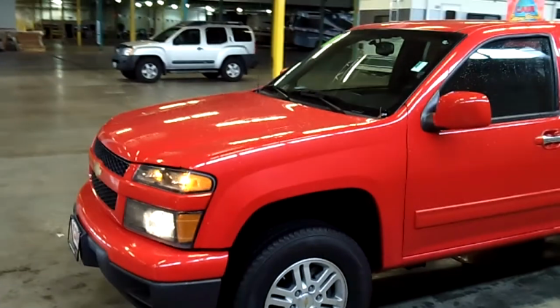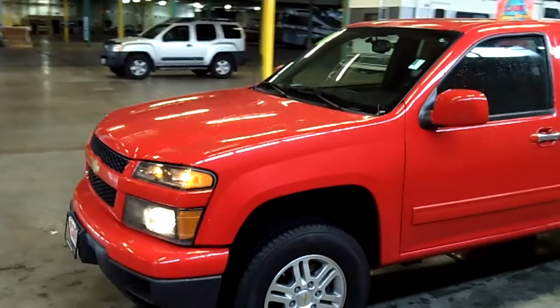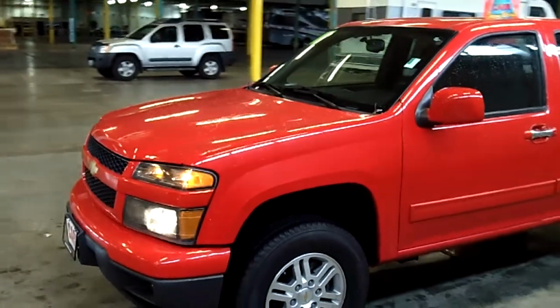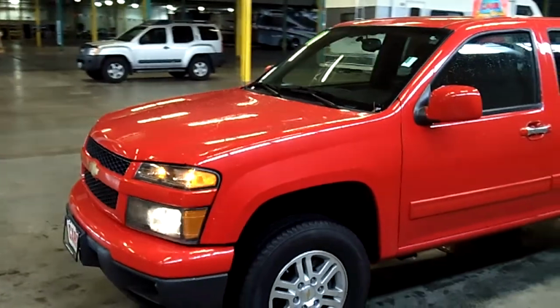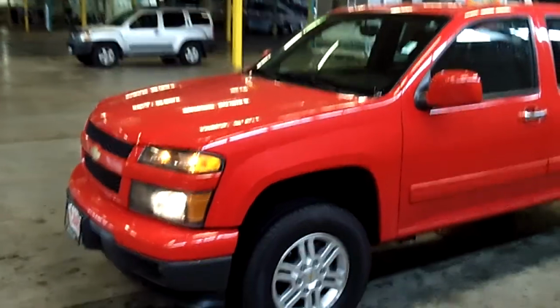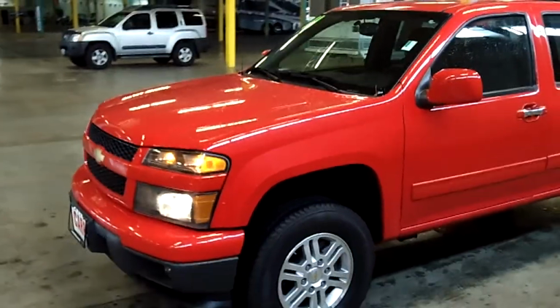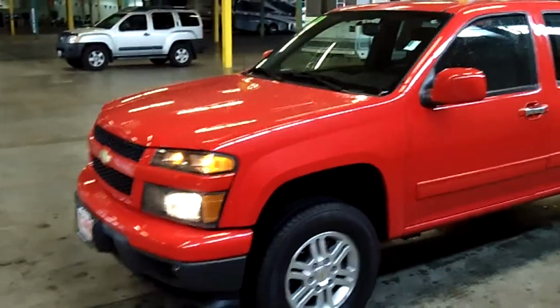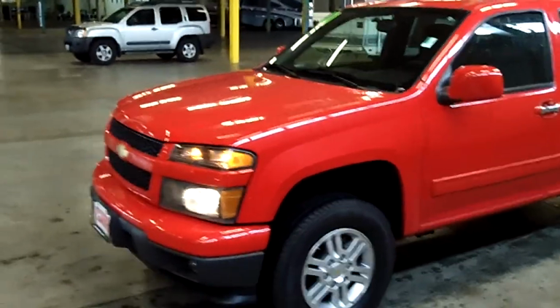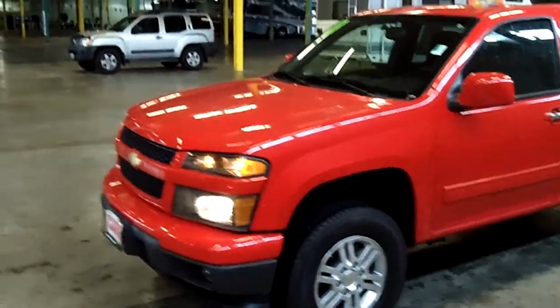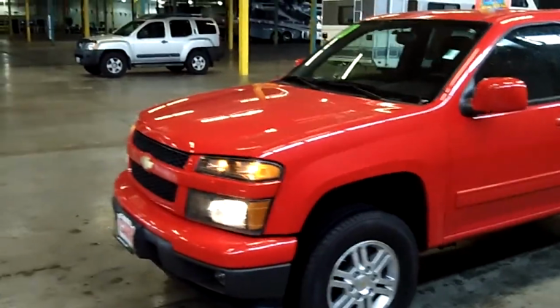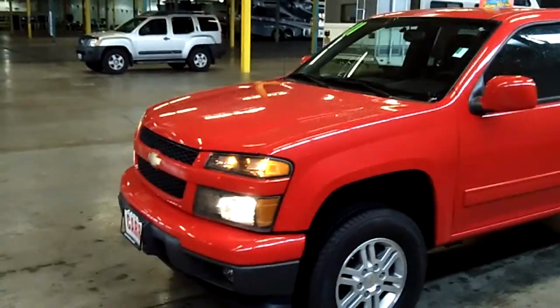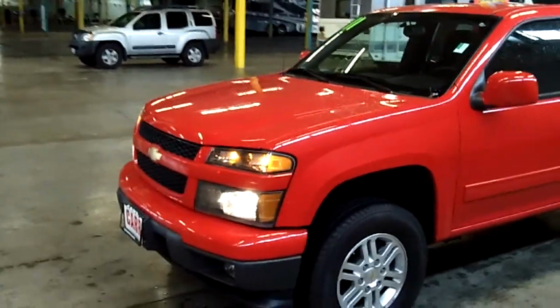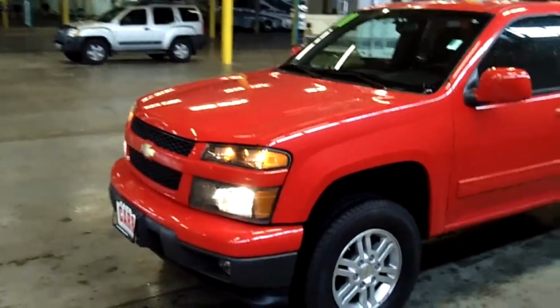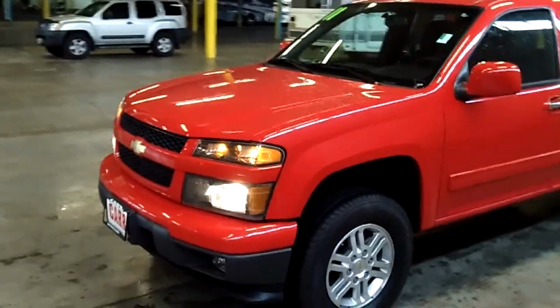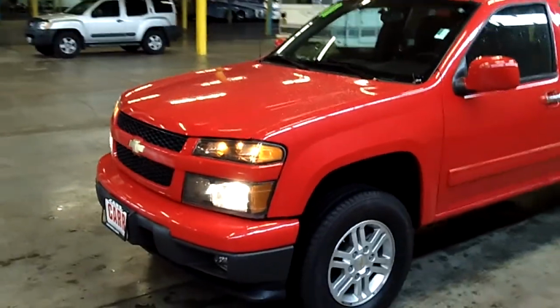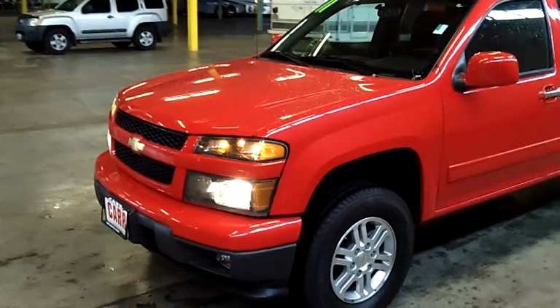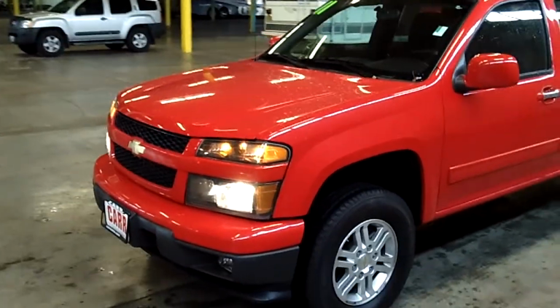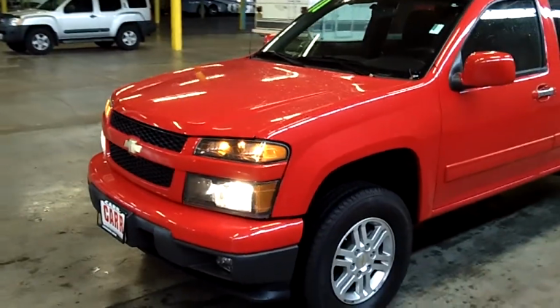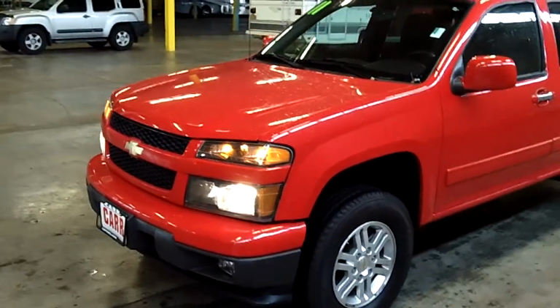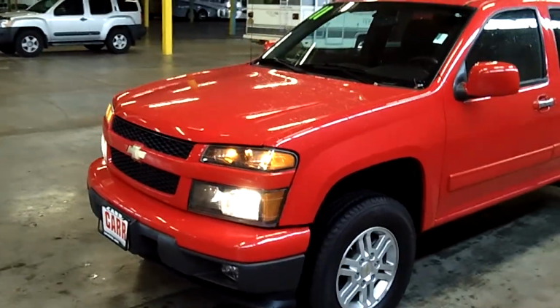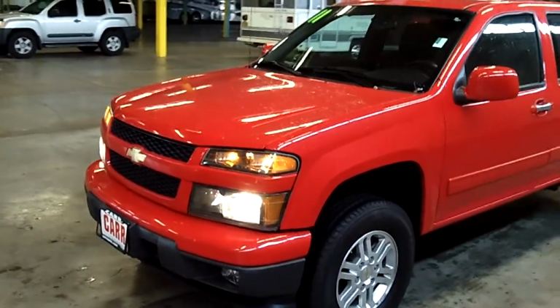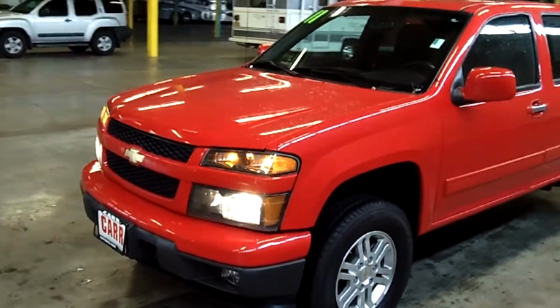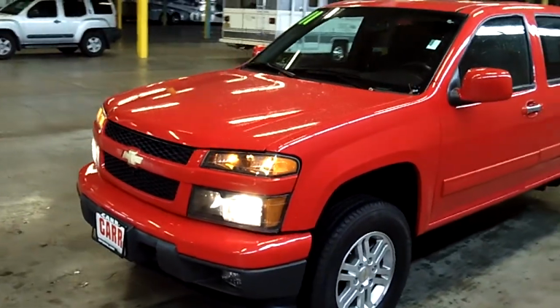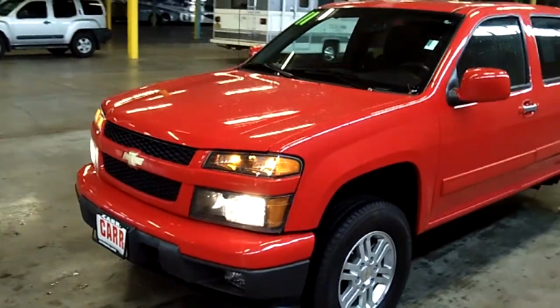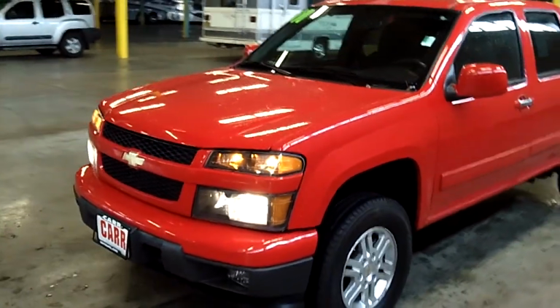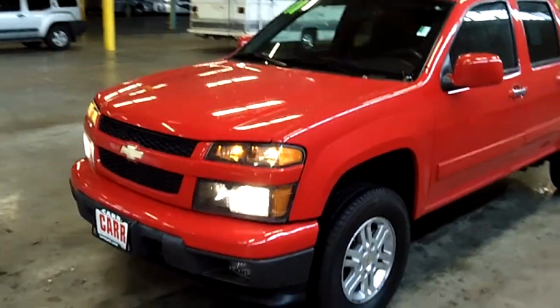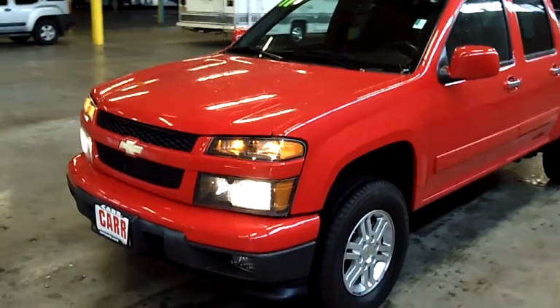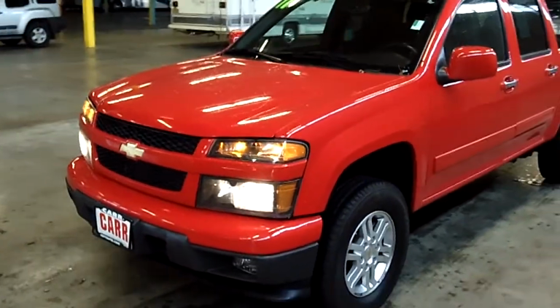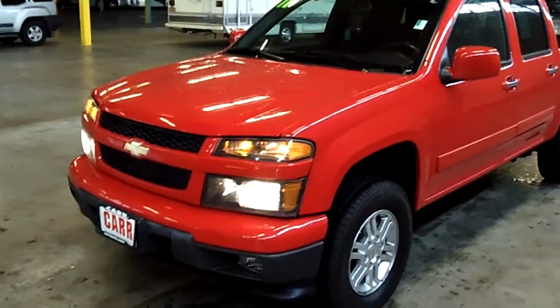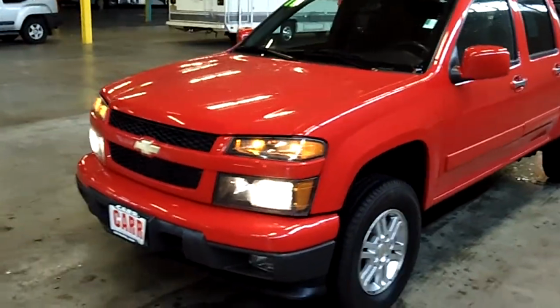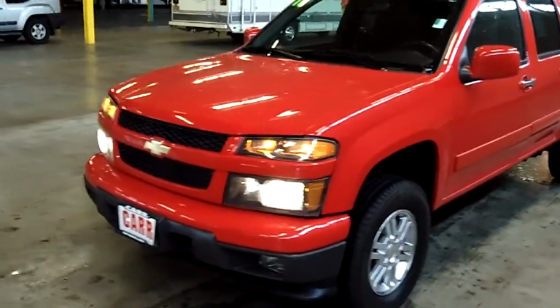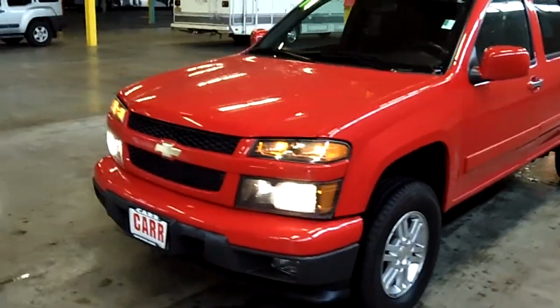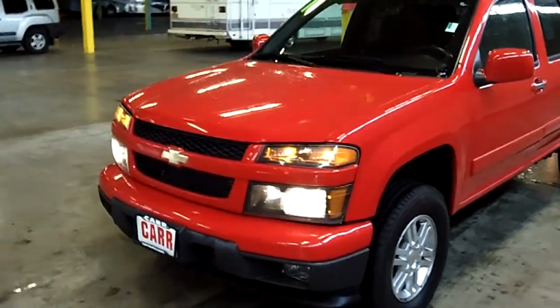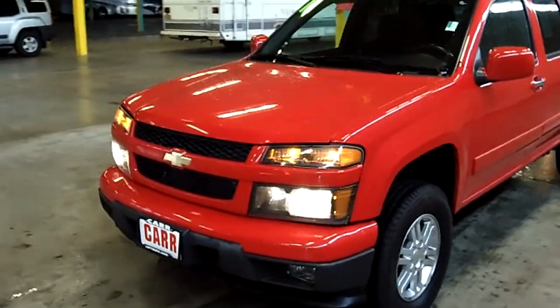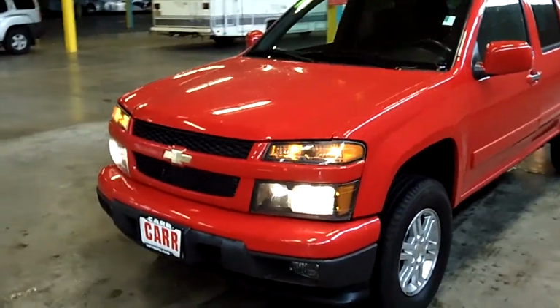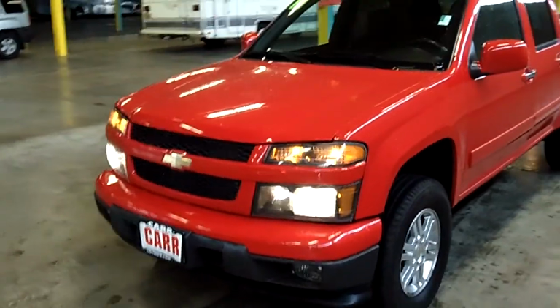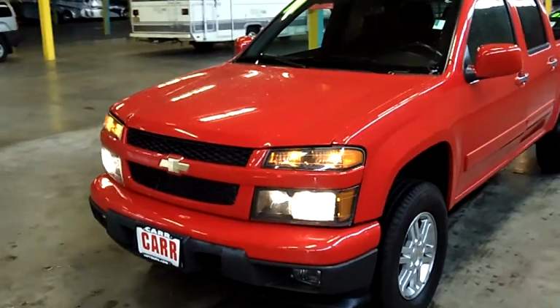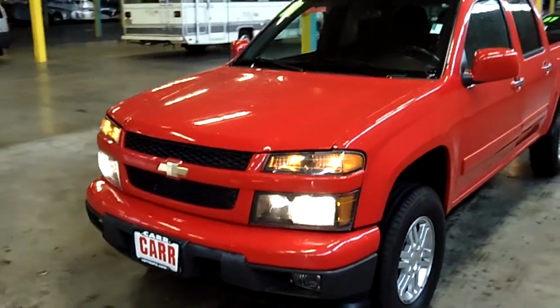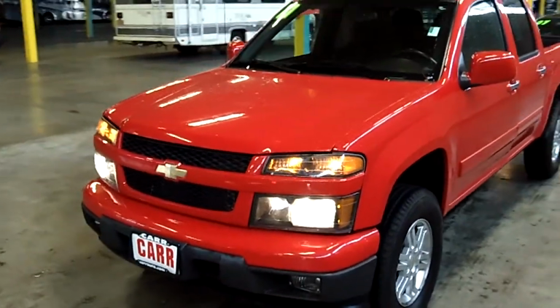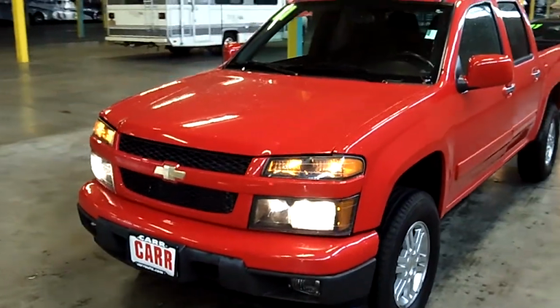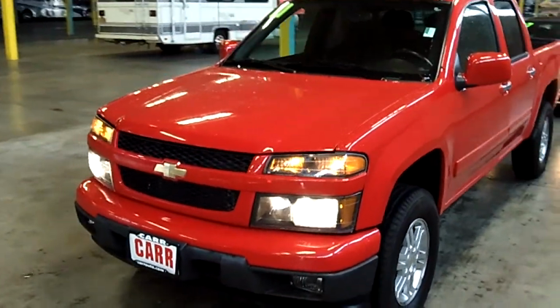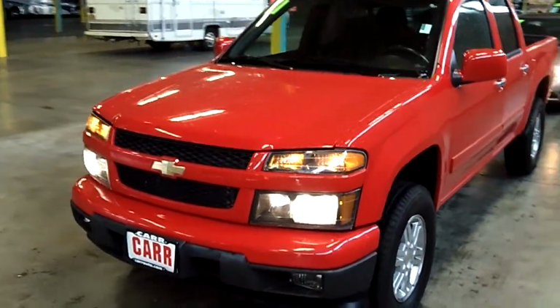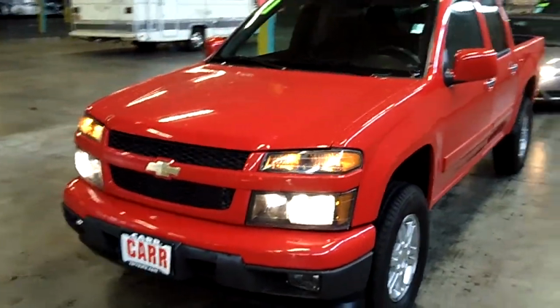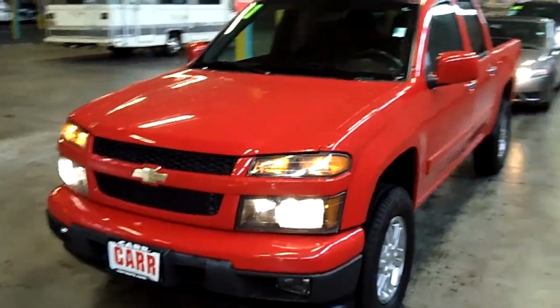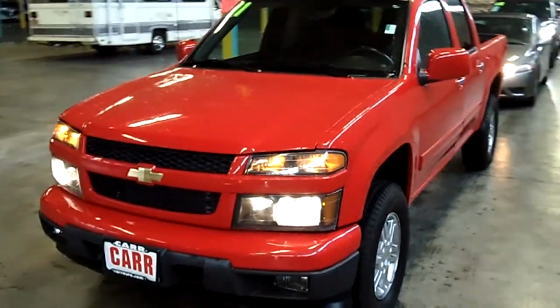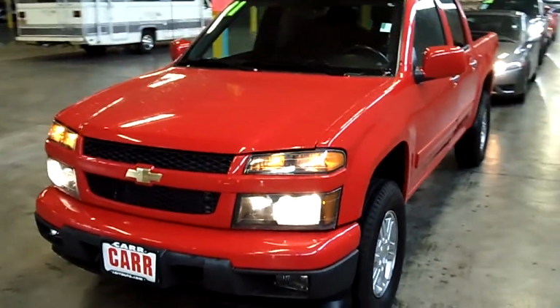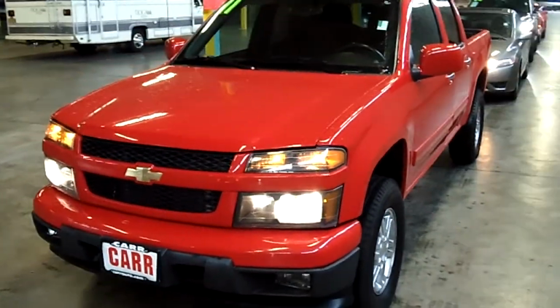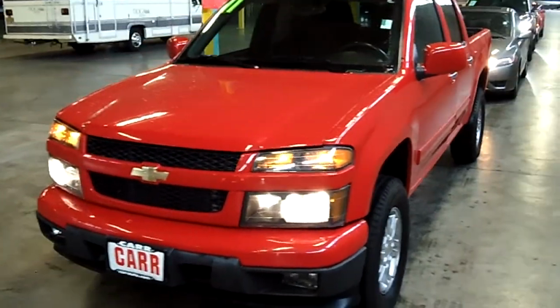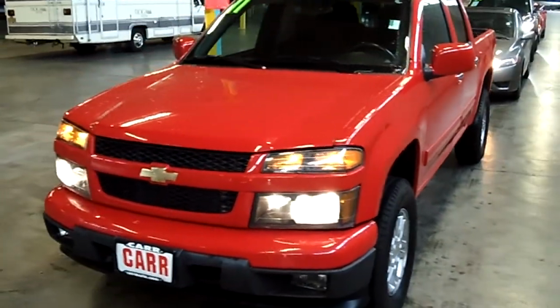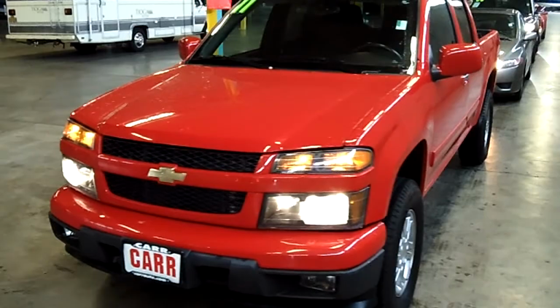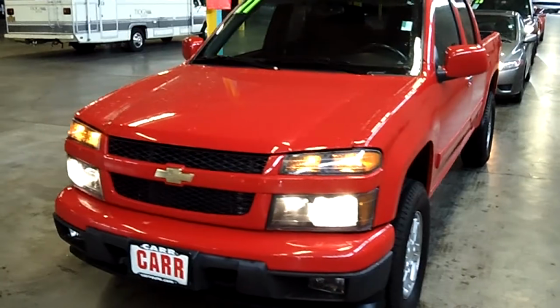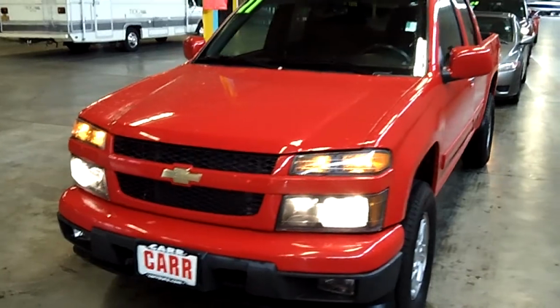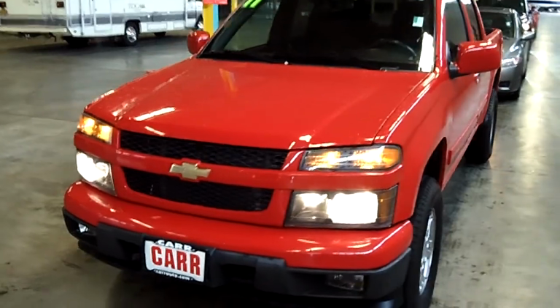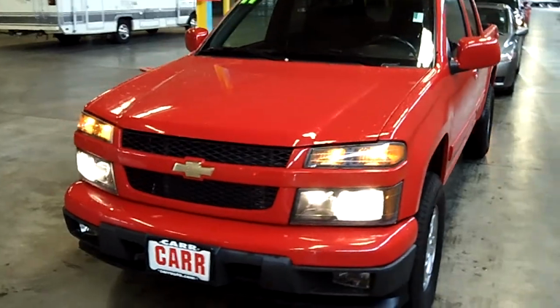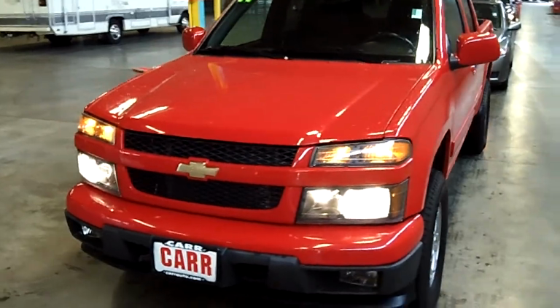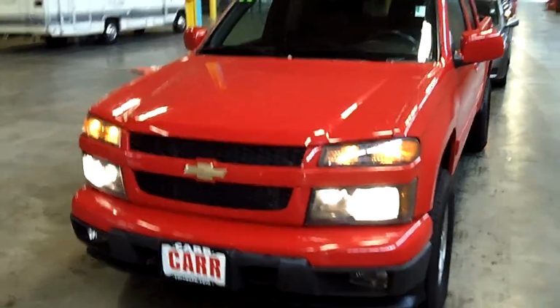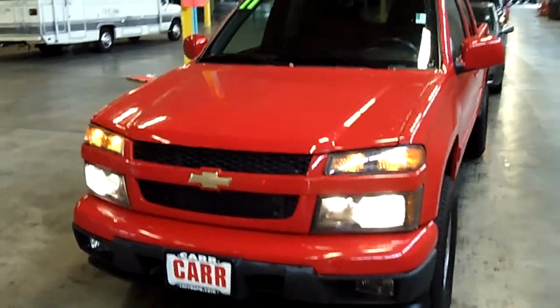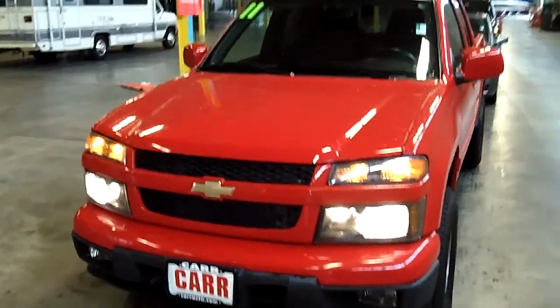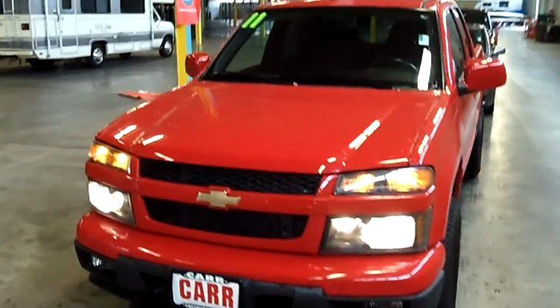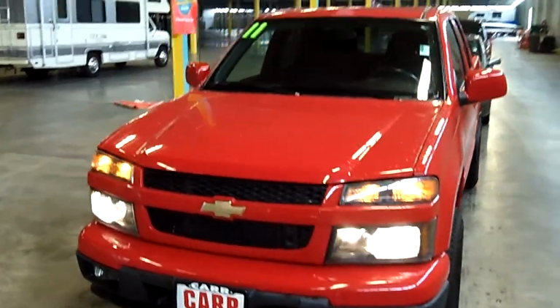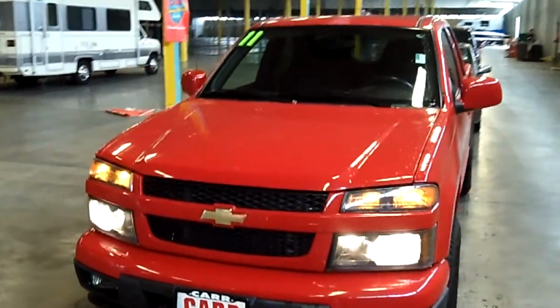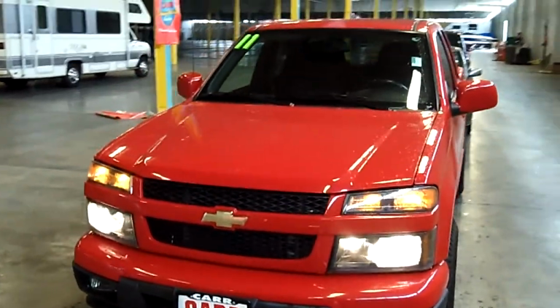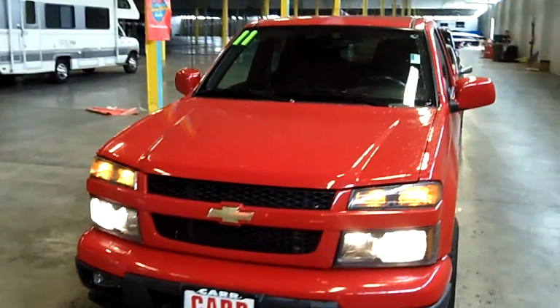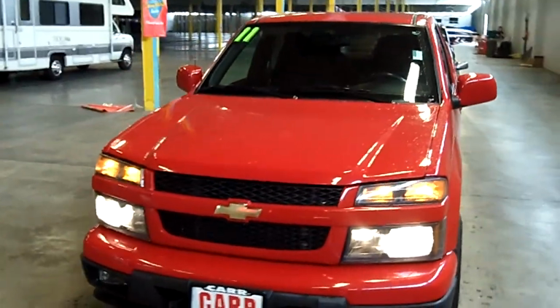As you do look at this vehicle, take notice of the impeccable exterior condition. No scratches, no dents, no dings. Very, very low miles.